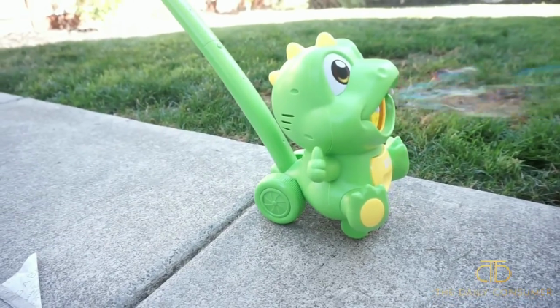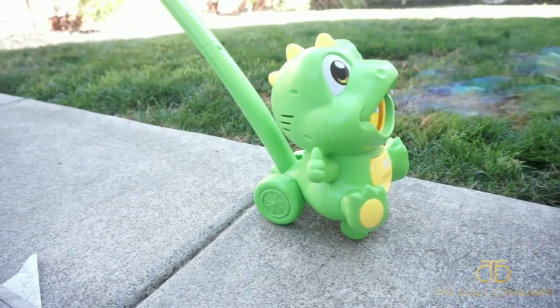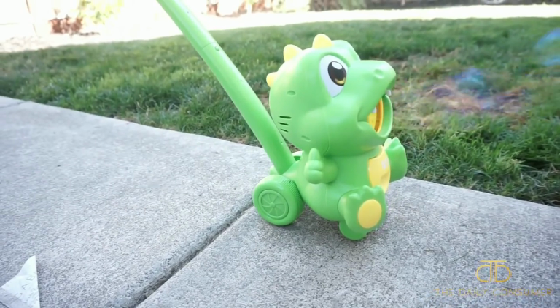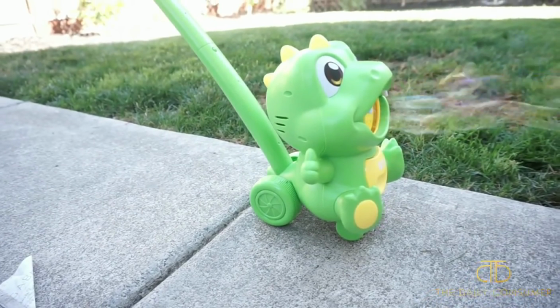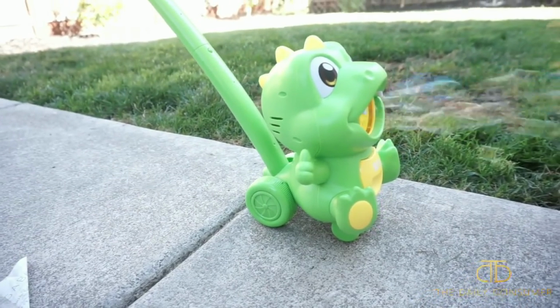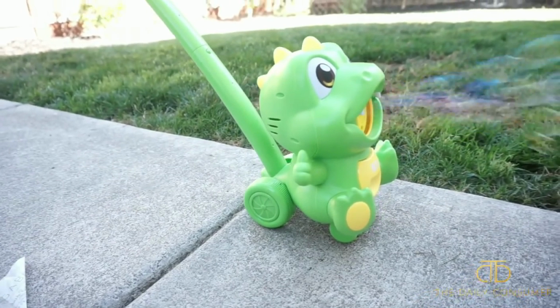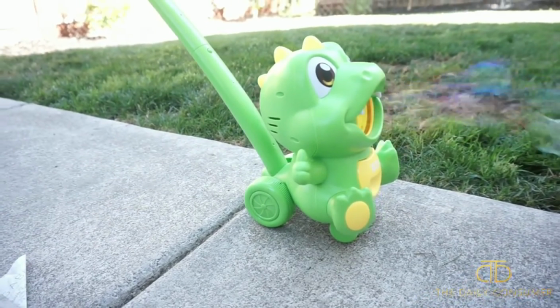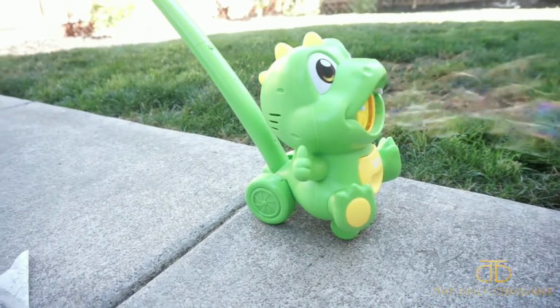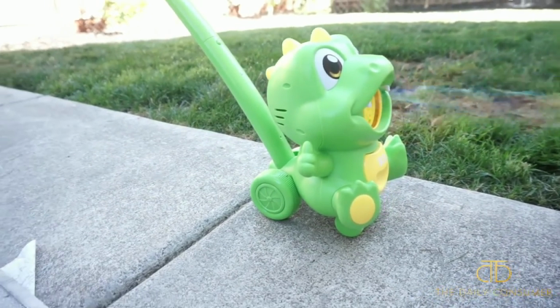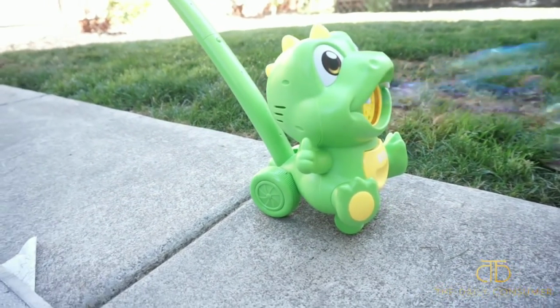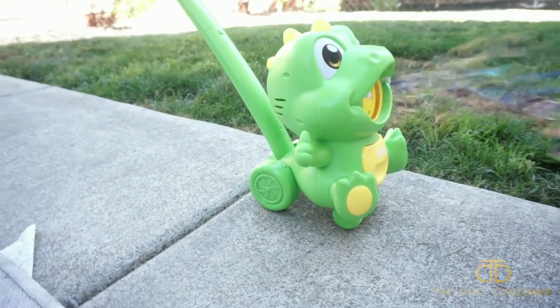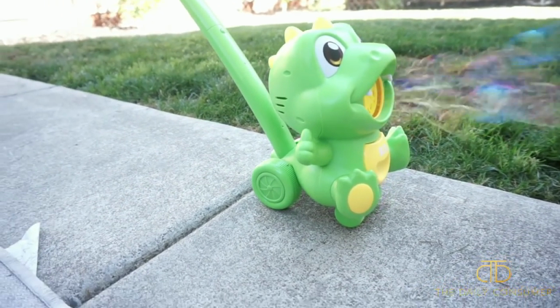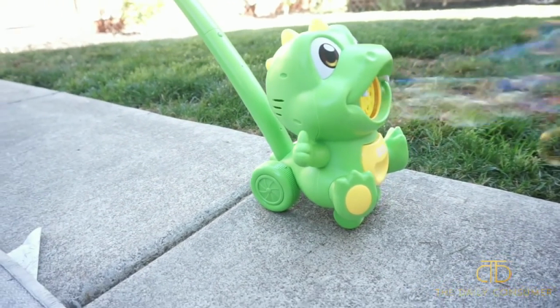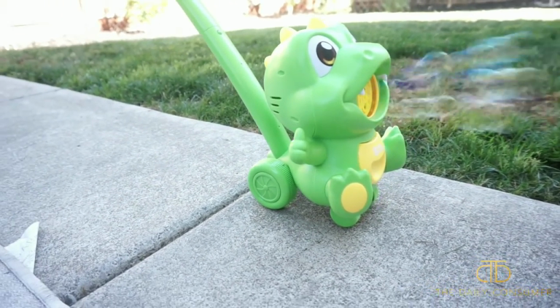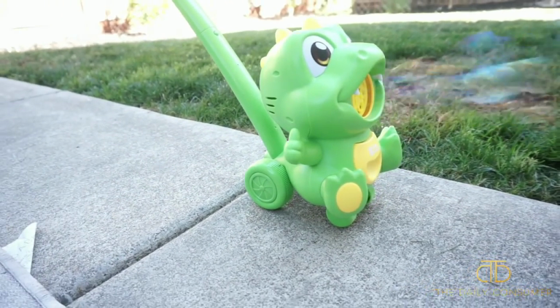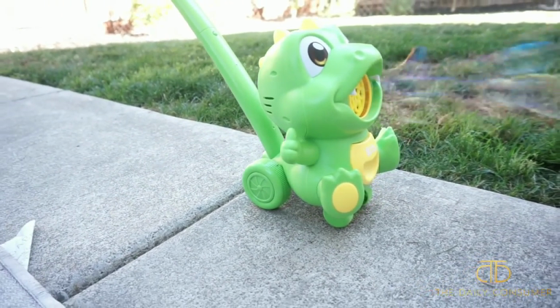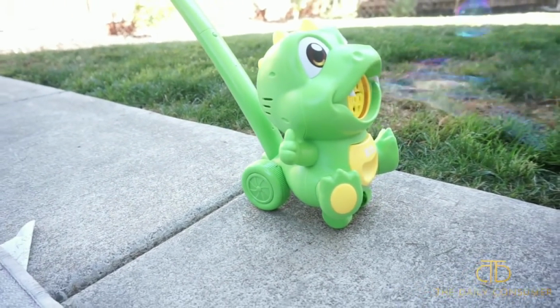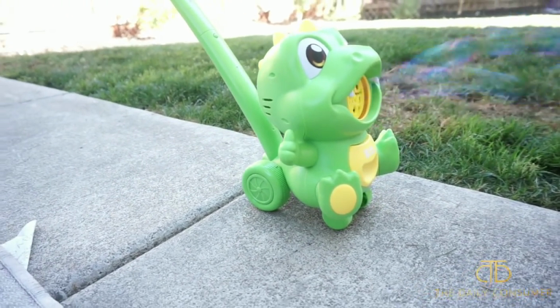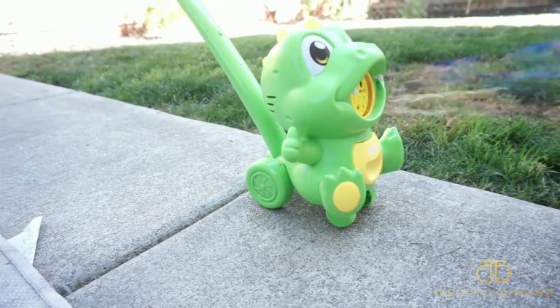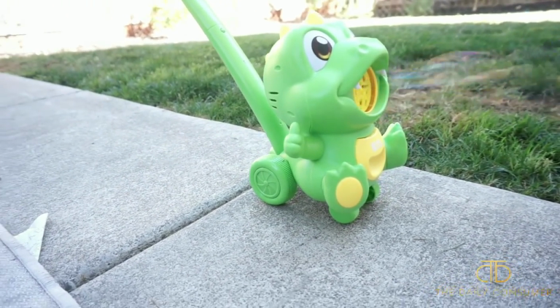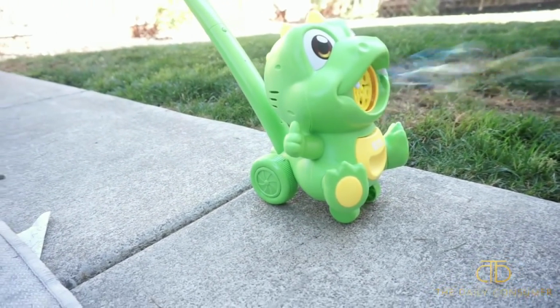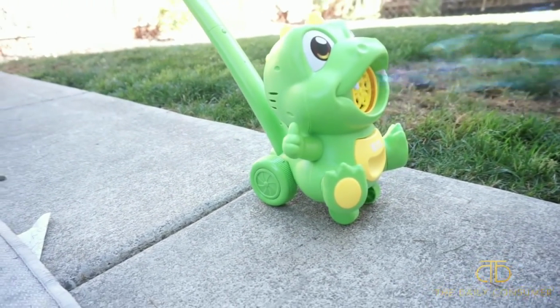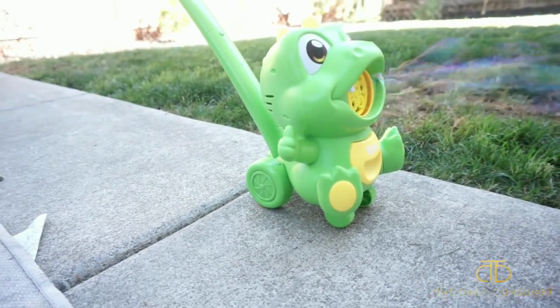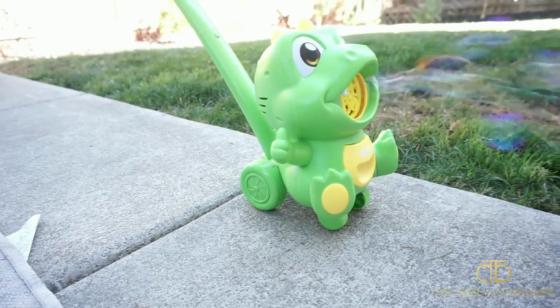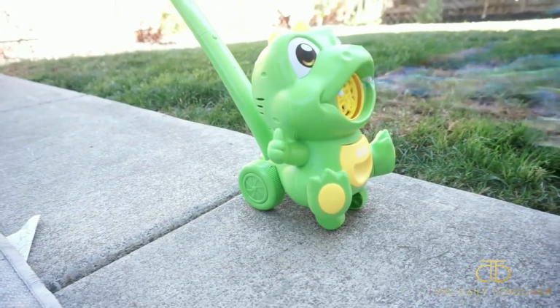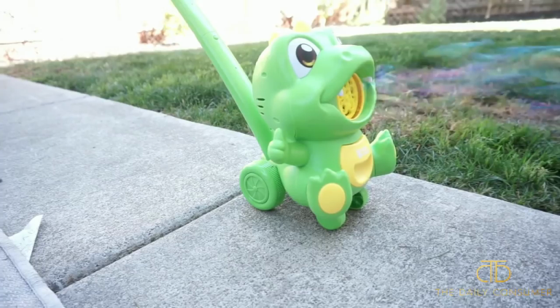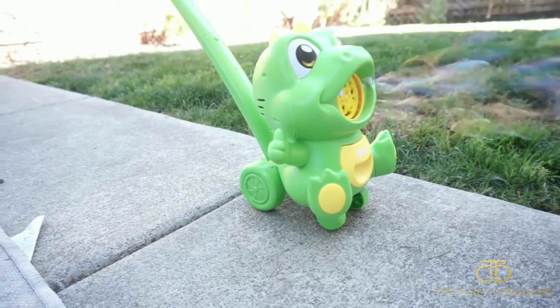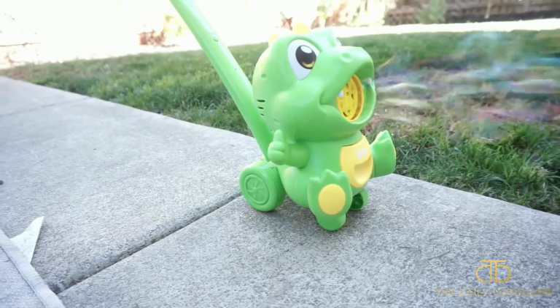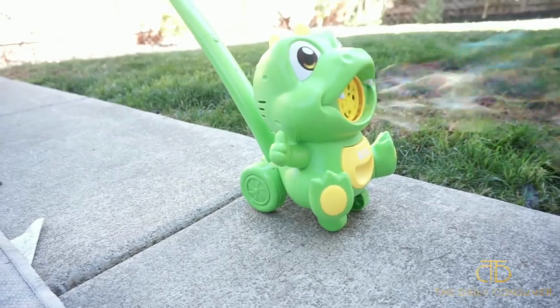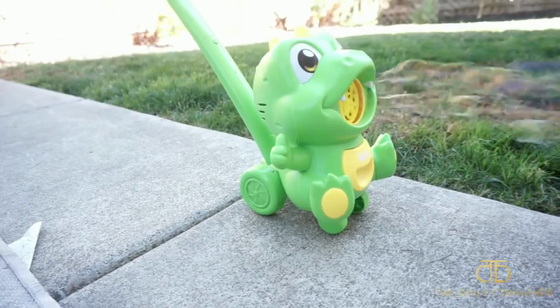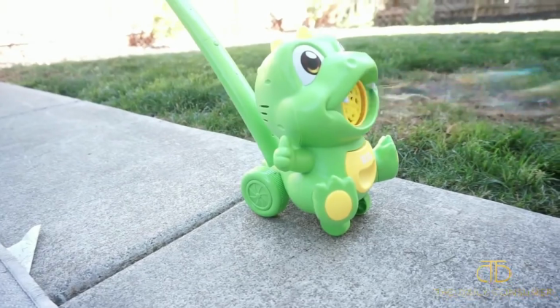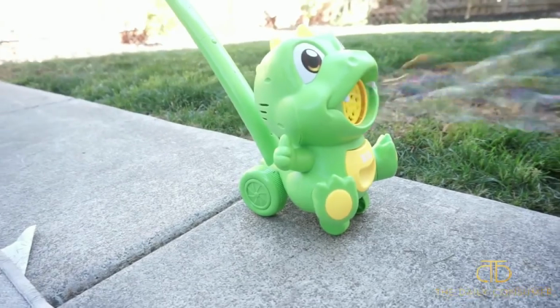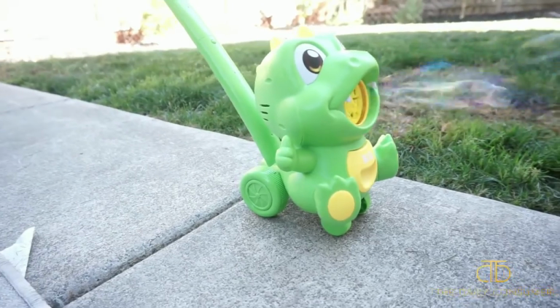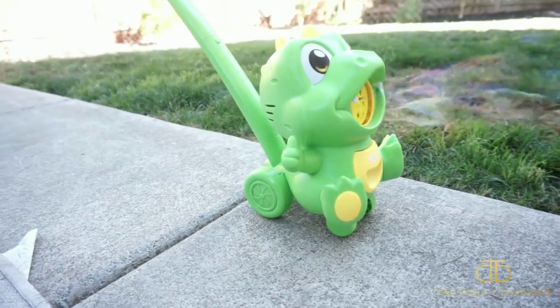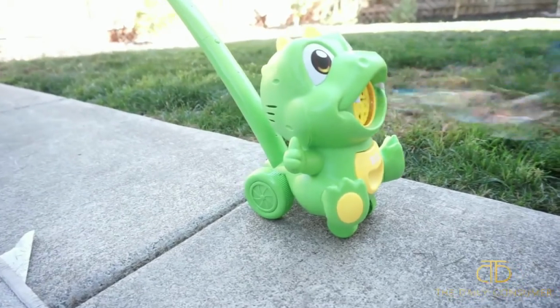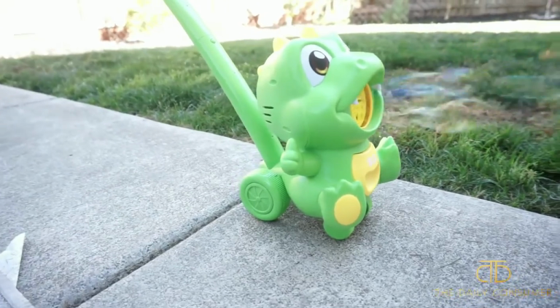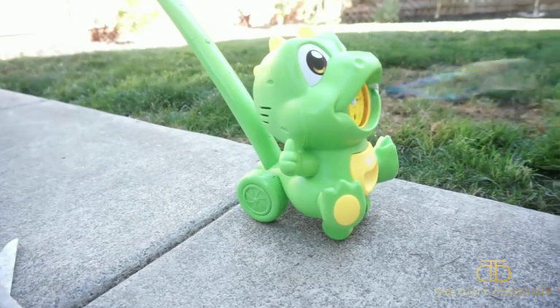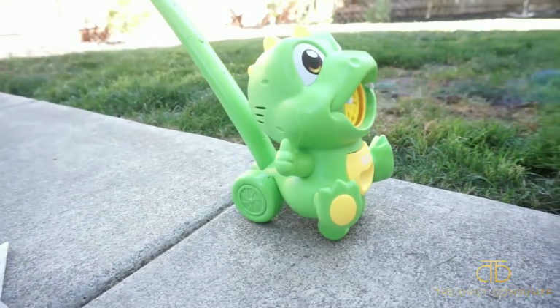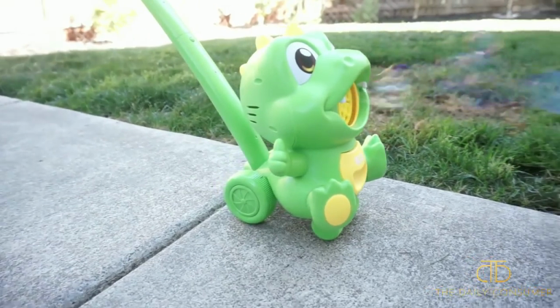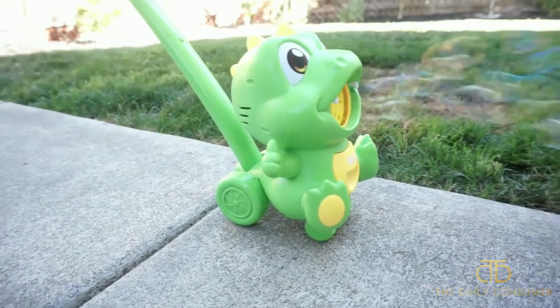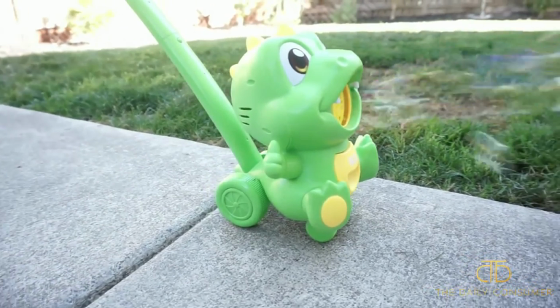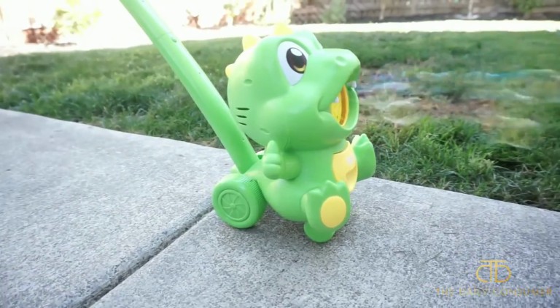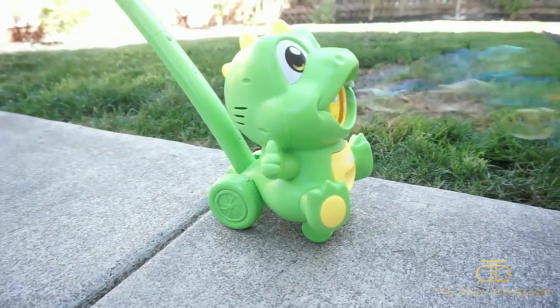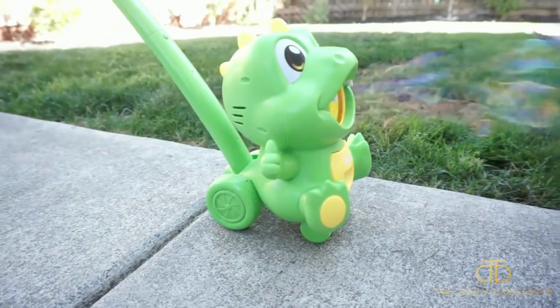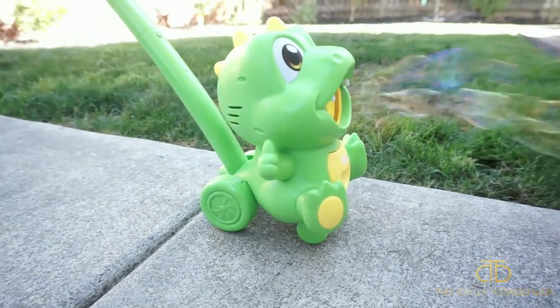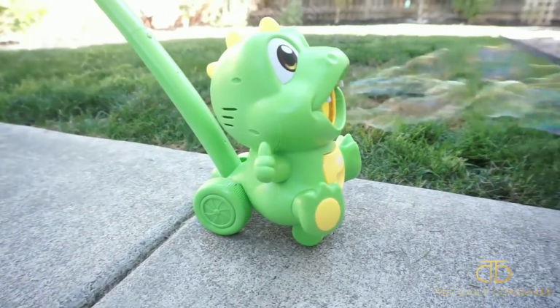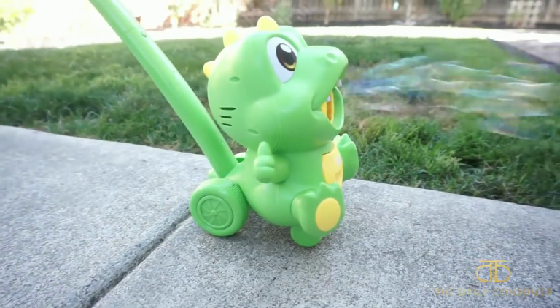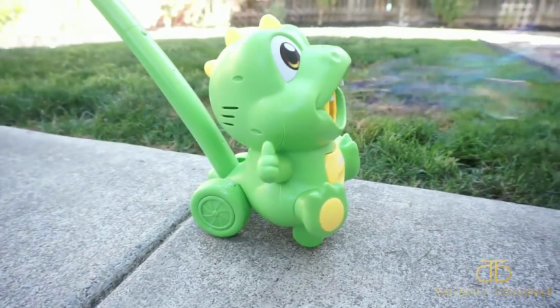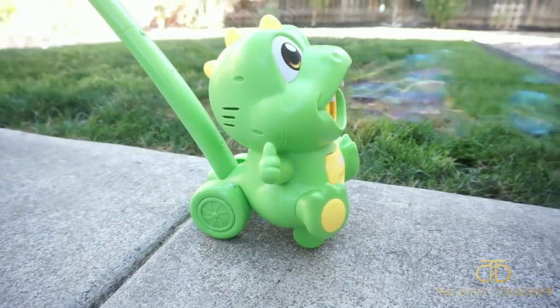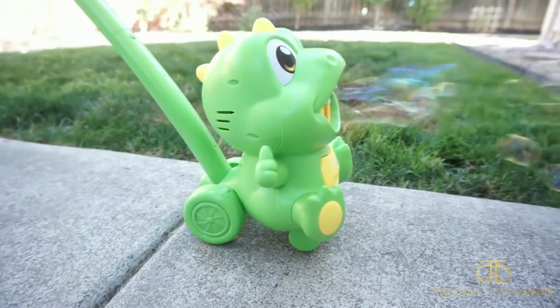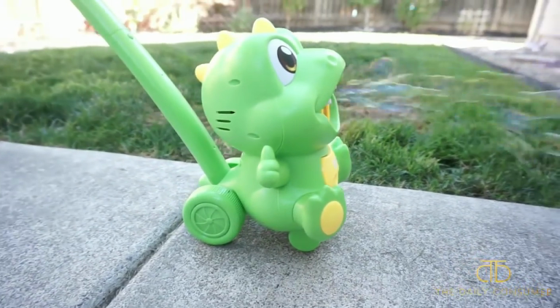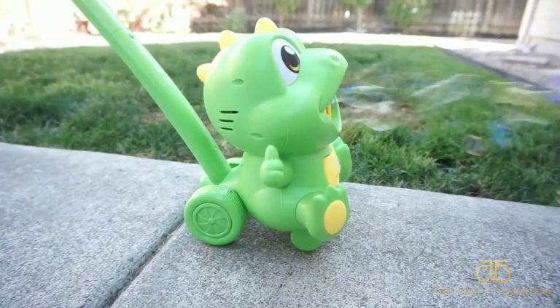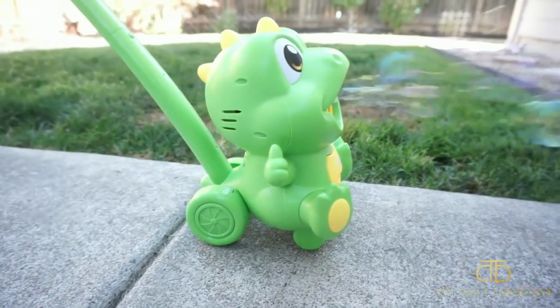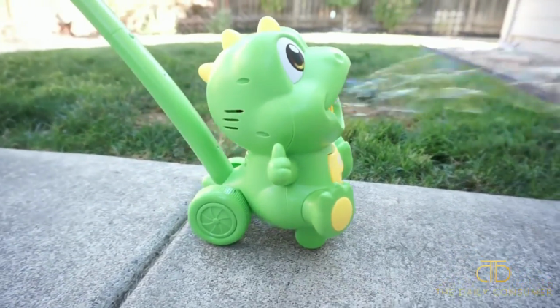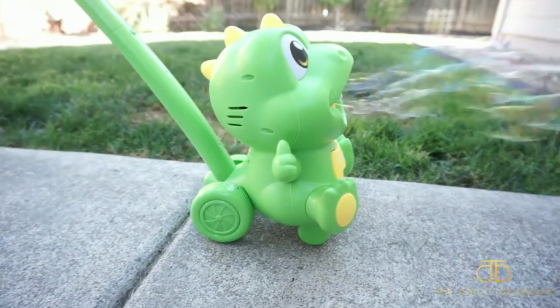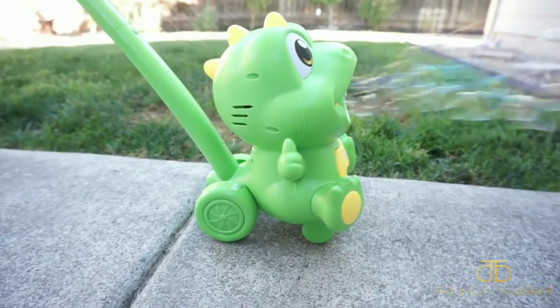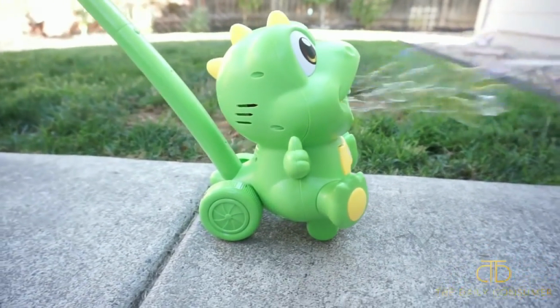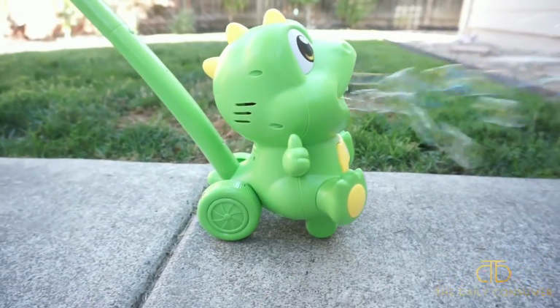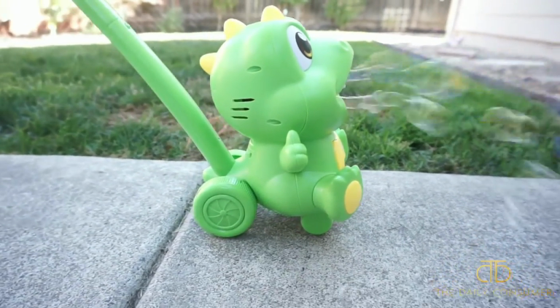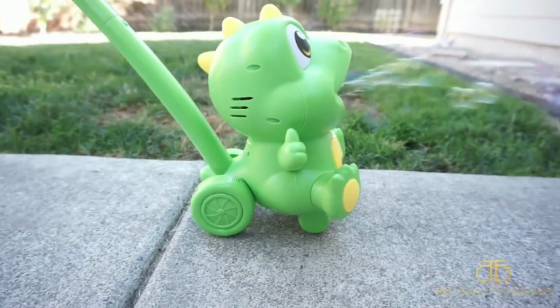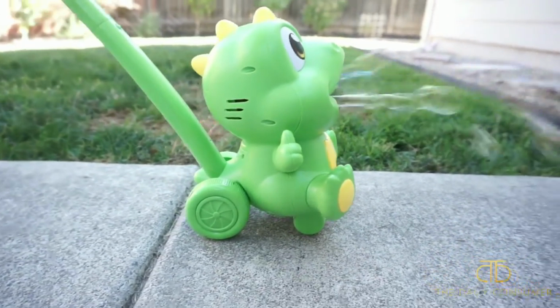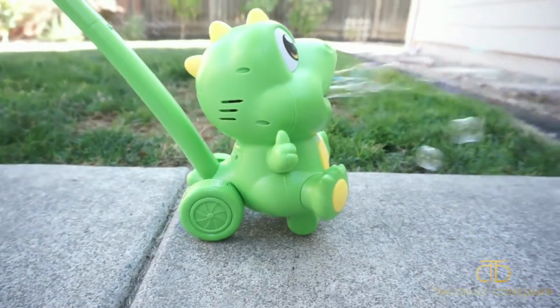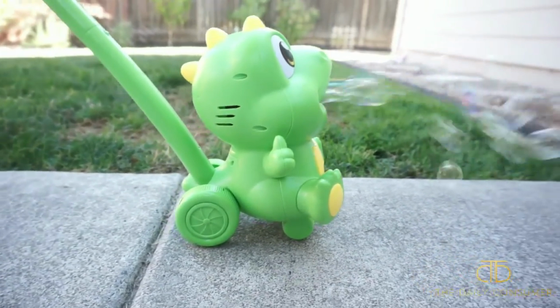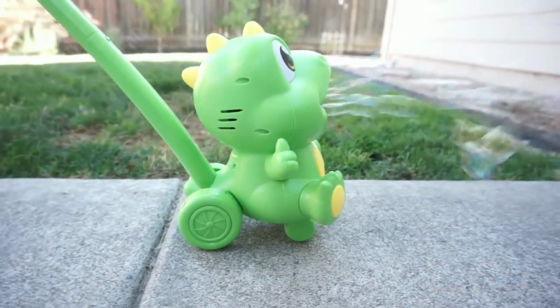Overall I'm pretty impressed. The 2,000 bubbles is no joke — there is a ton of bubbles that come out. So hopefully this video was helpful and I'll see you on the next one.